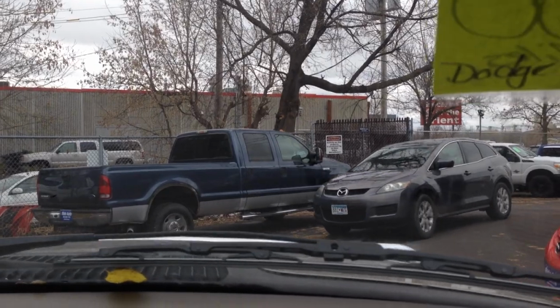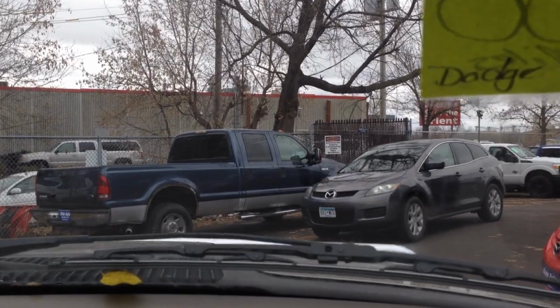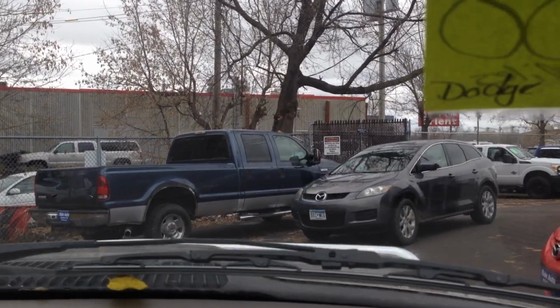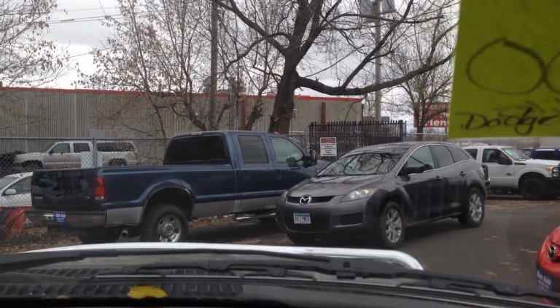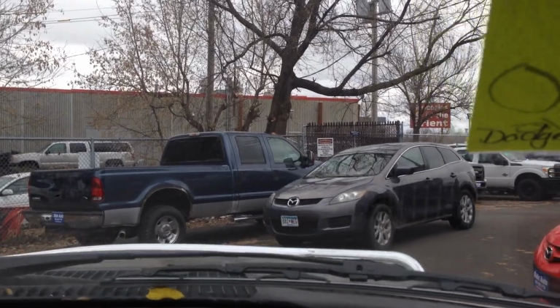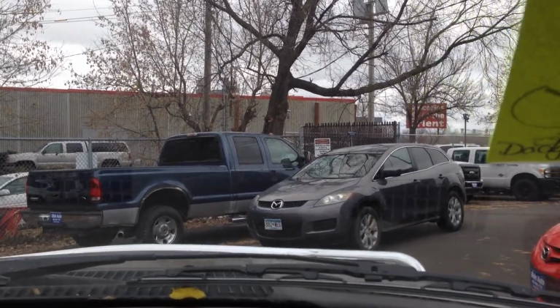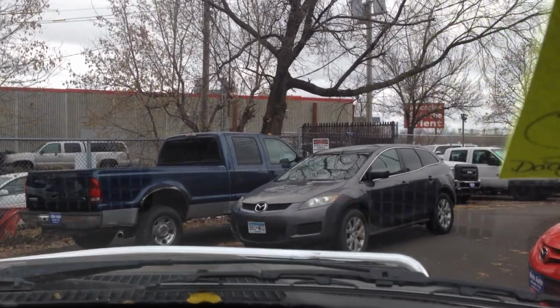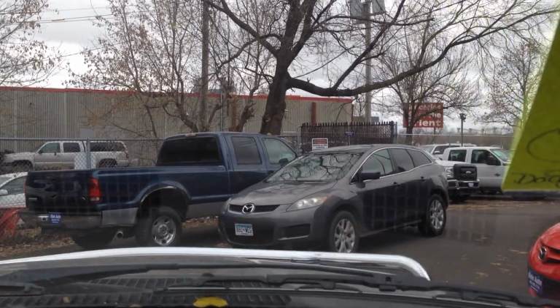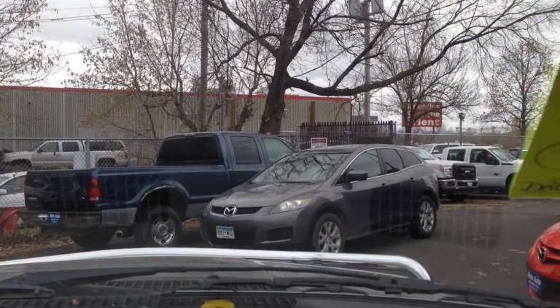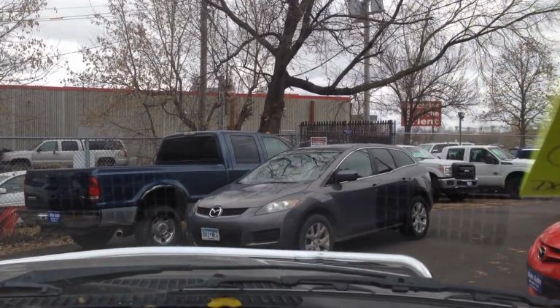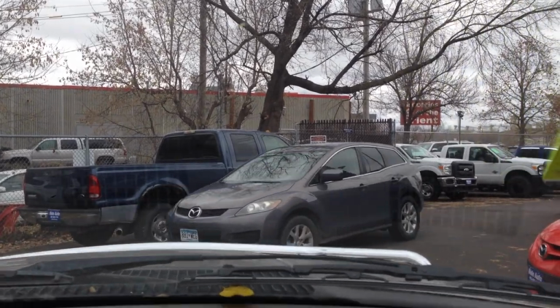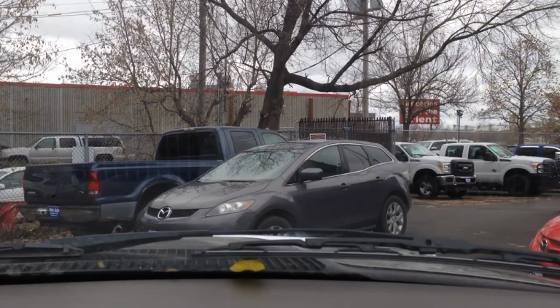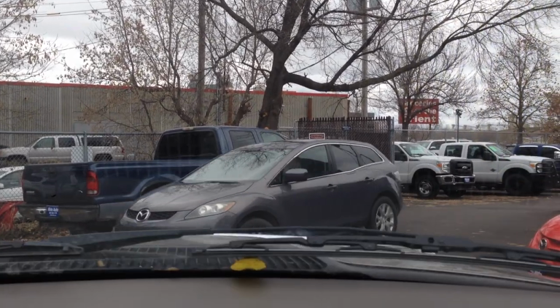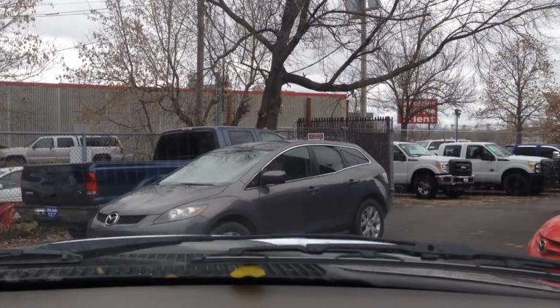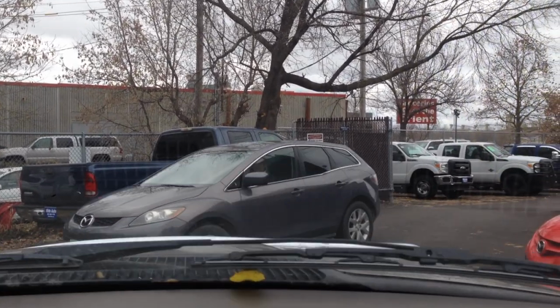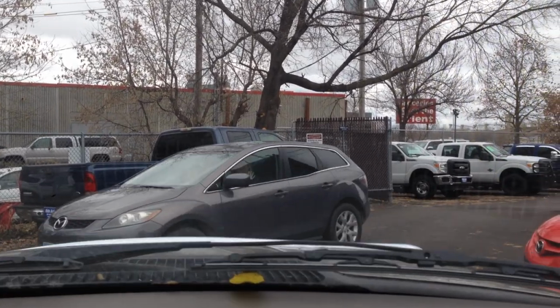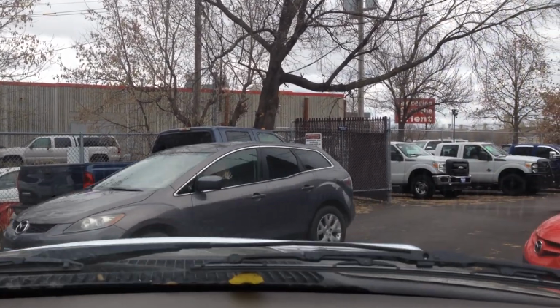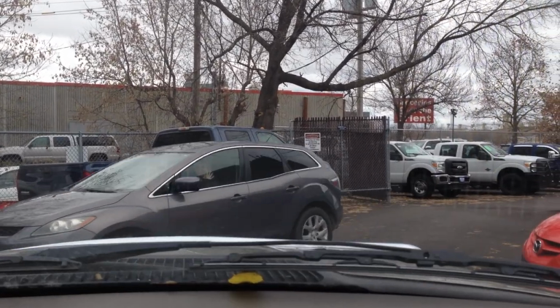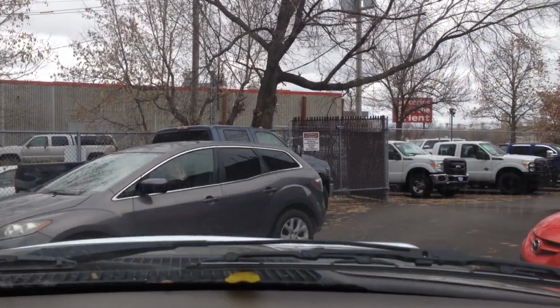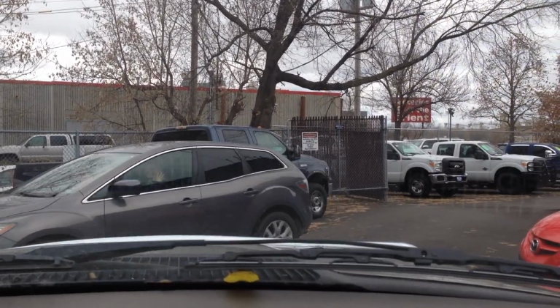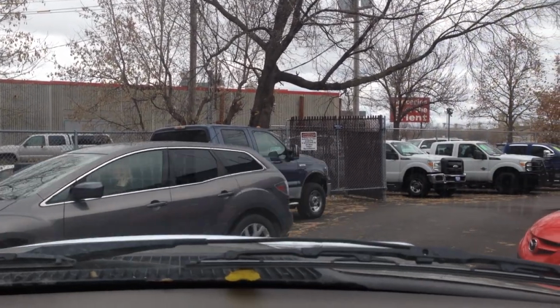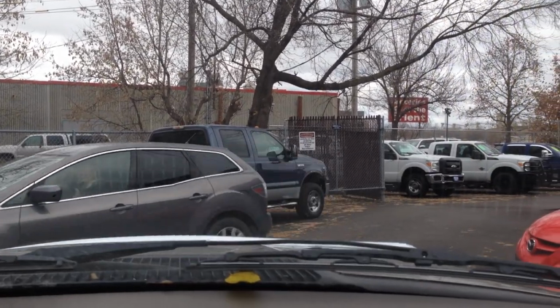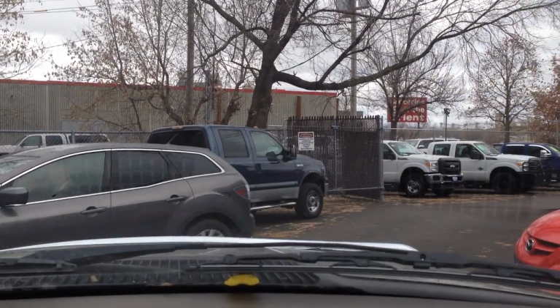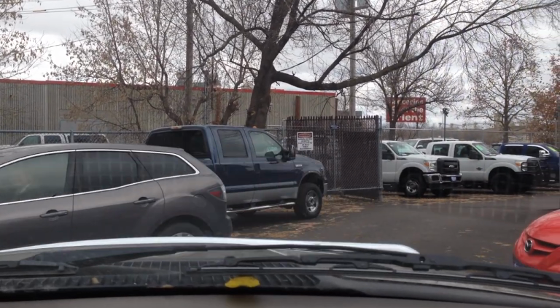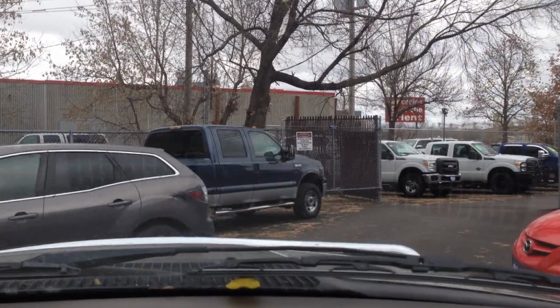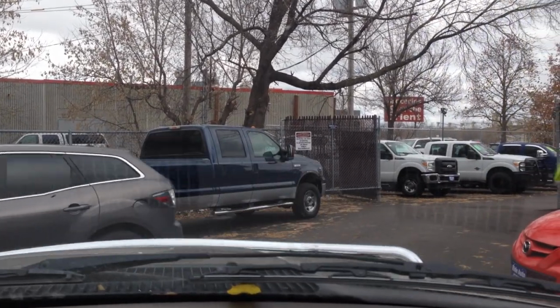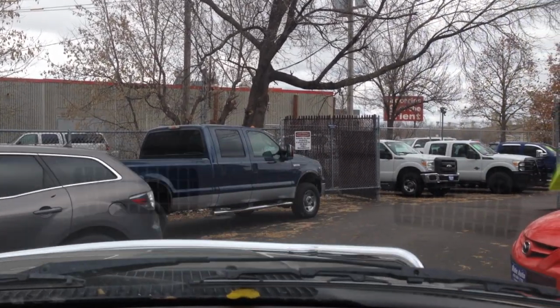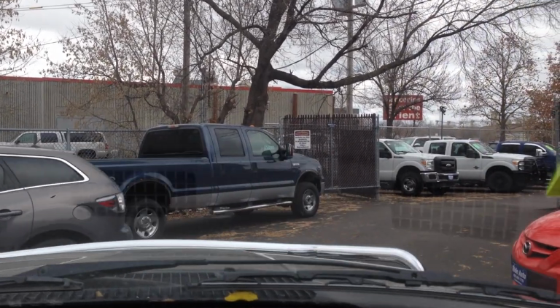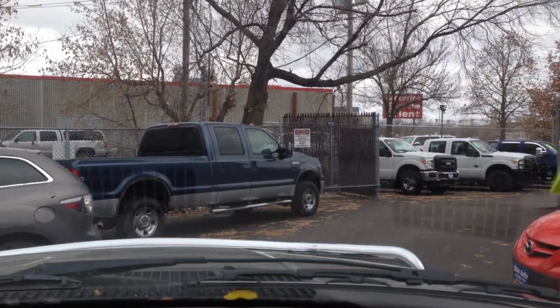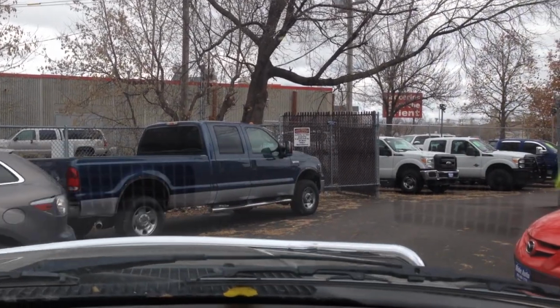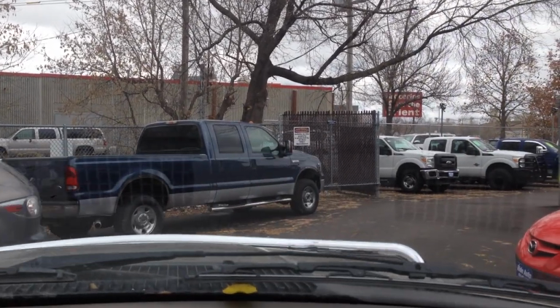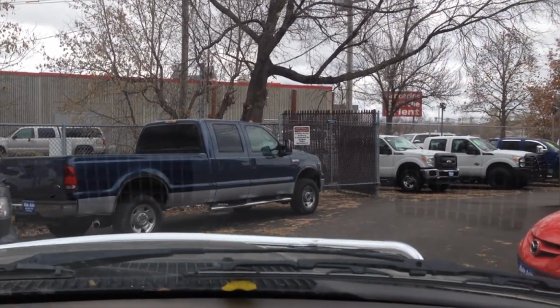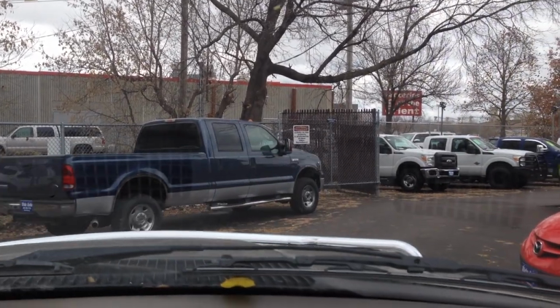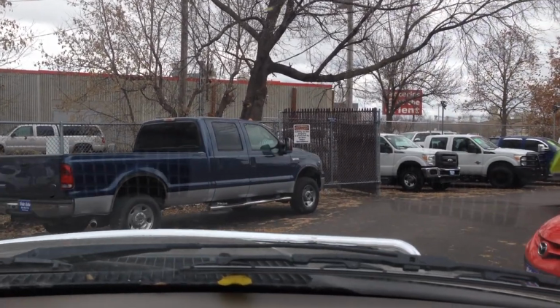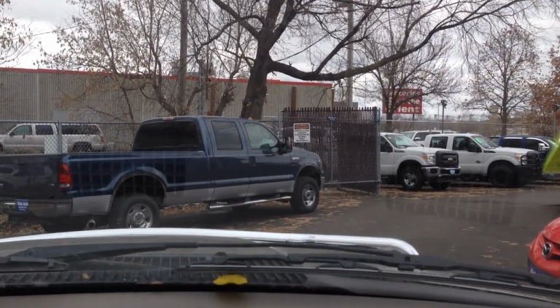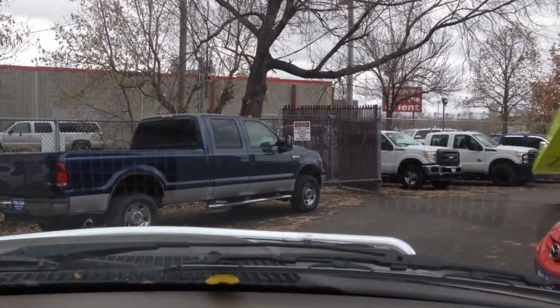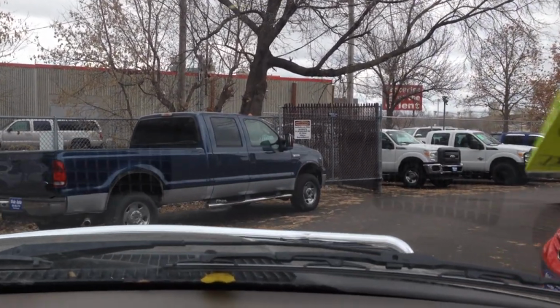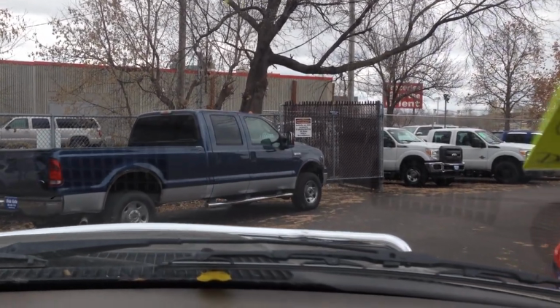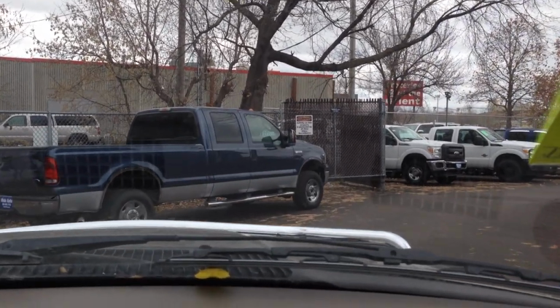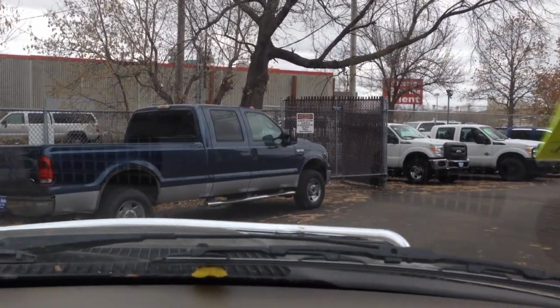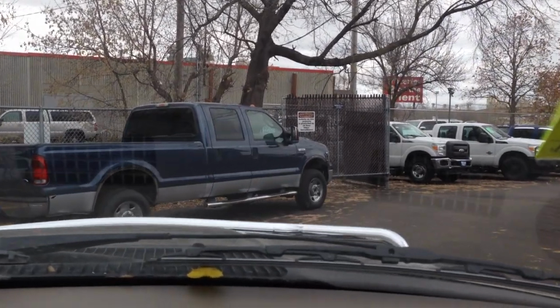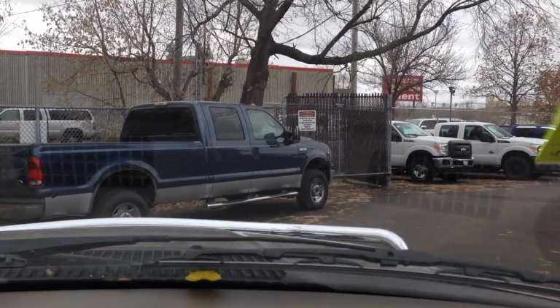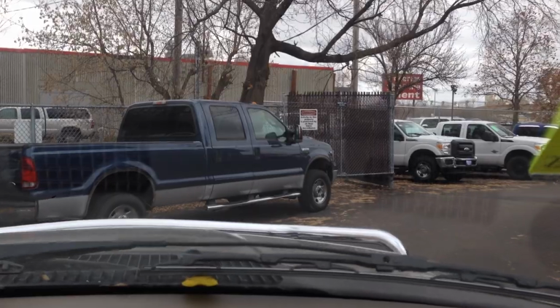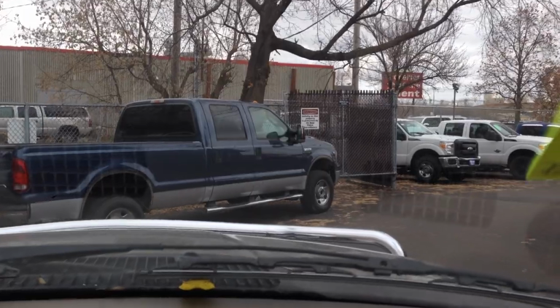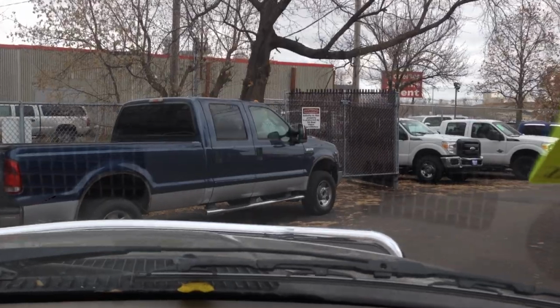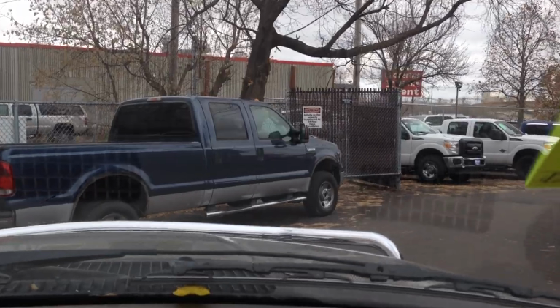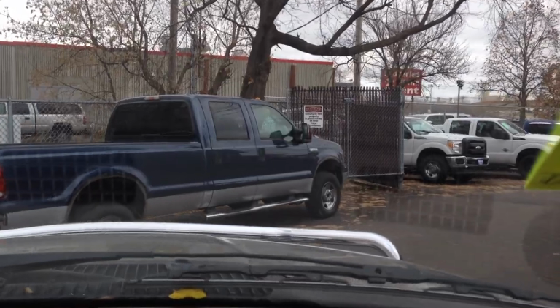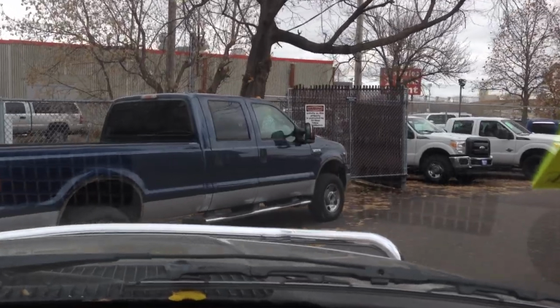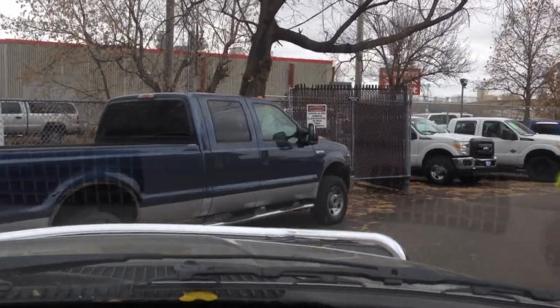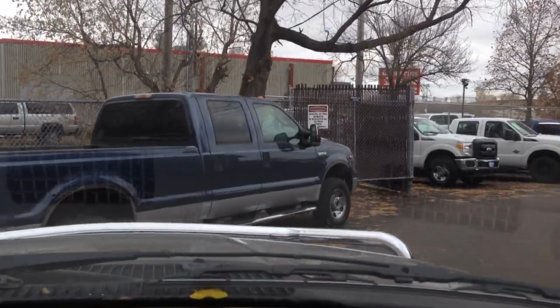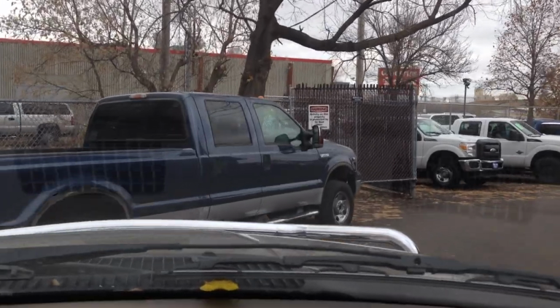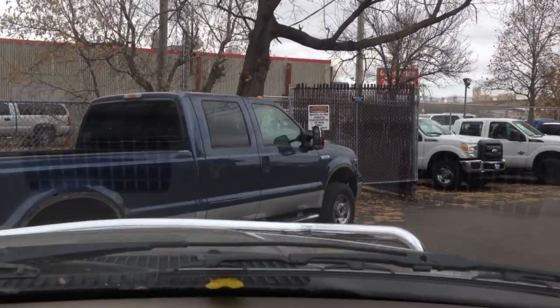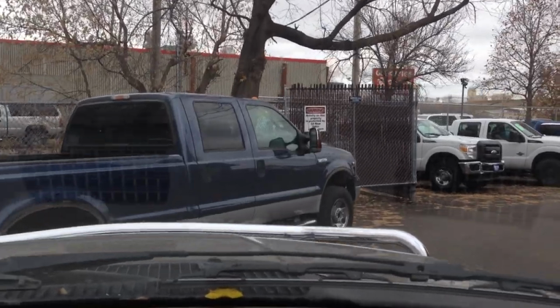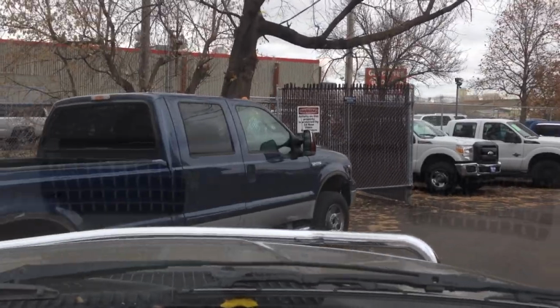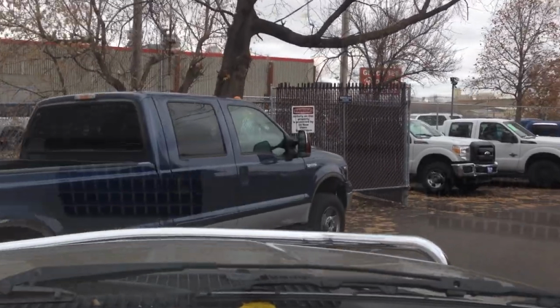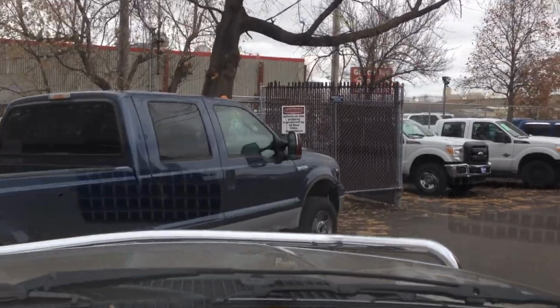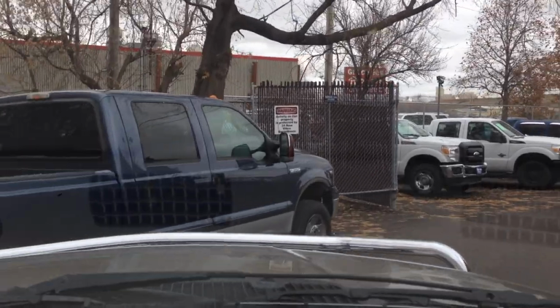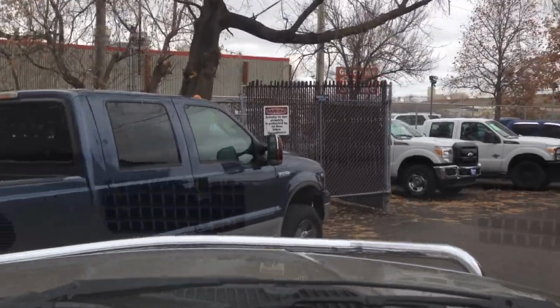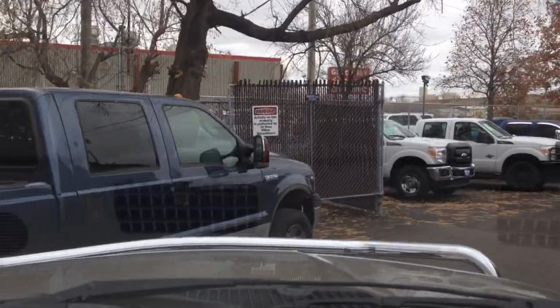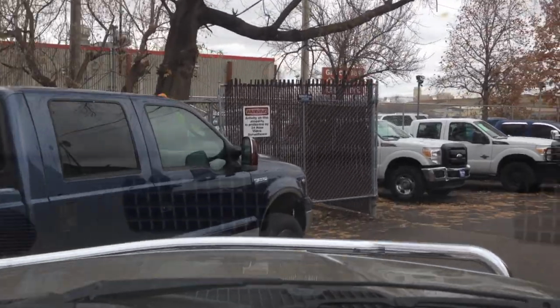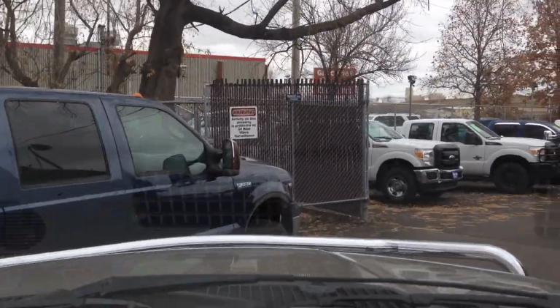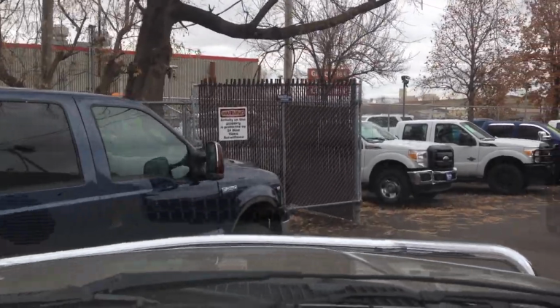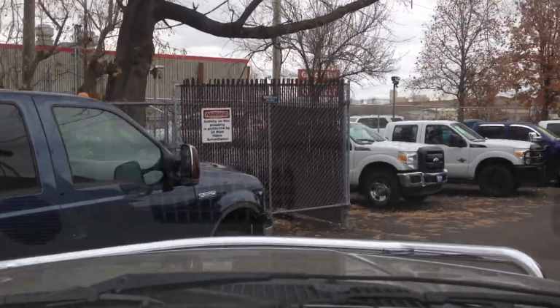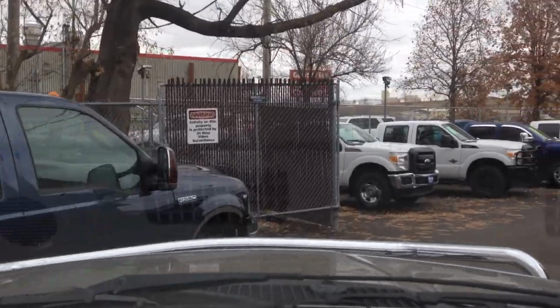This particular truck came from out of state, that's why there is no rust on the vehicle. The body is in really nice shape throughout.